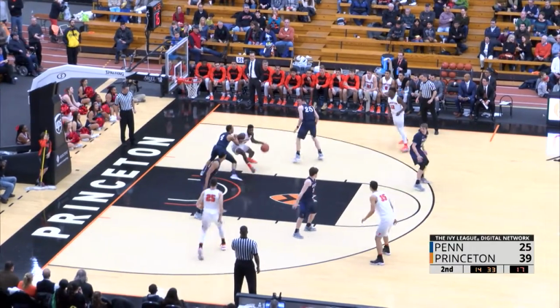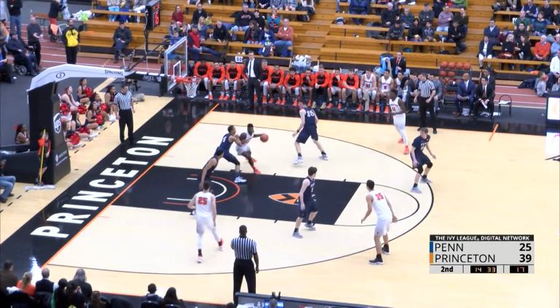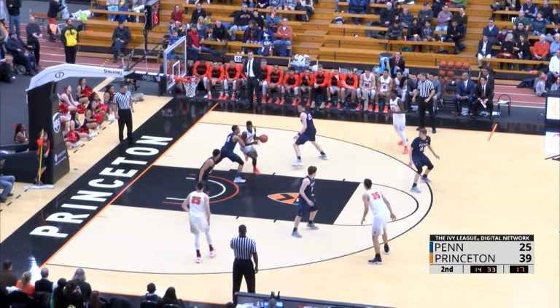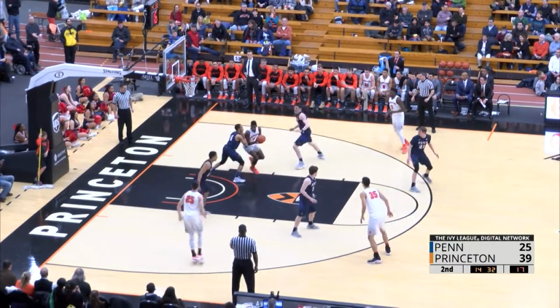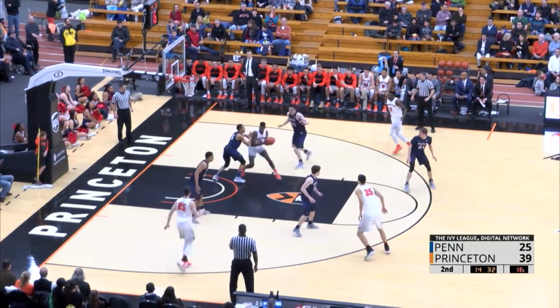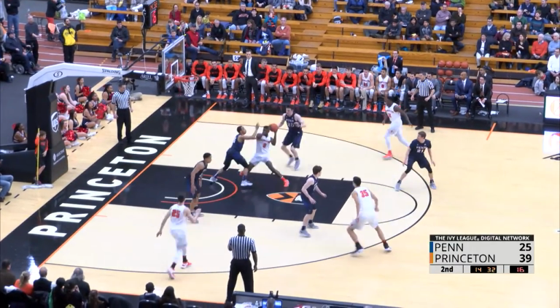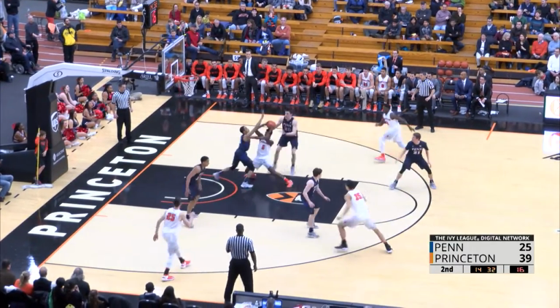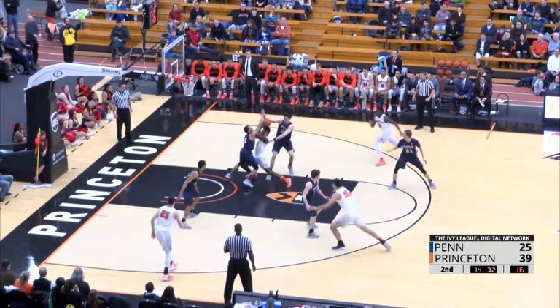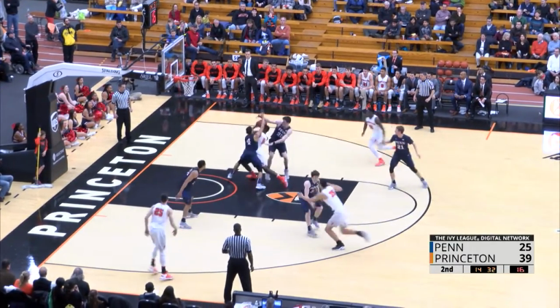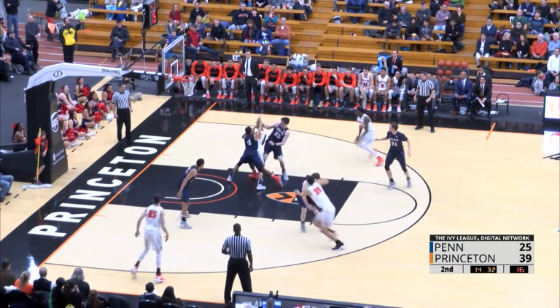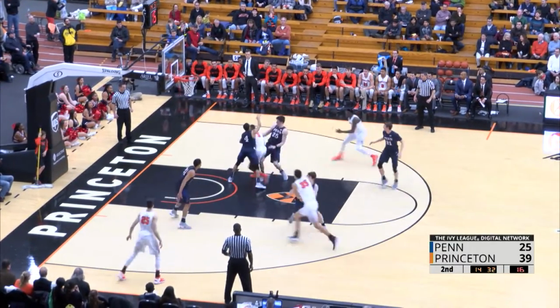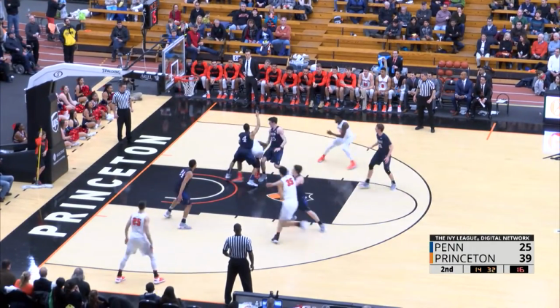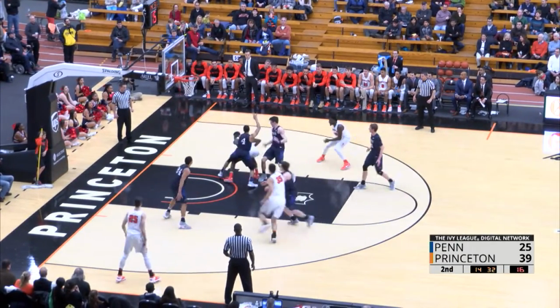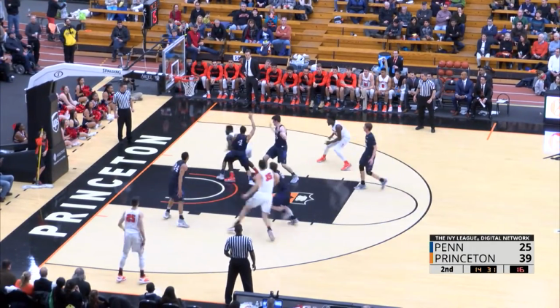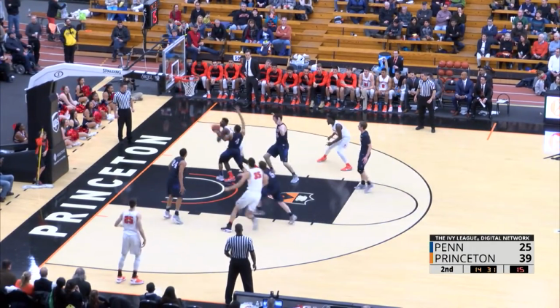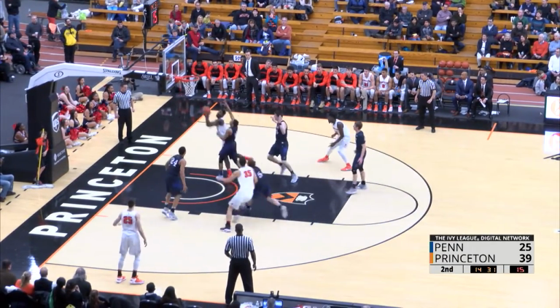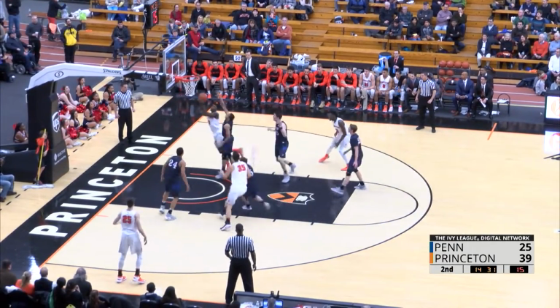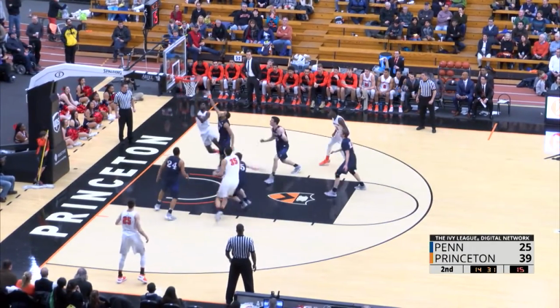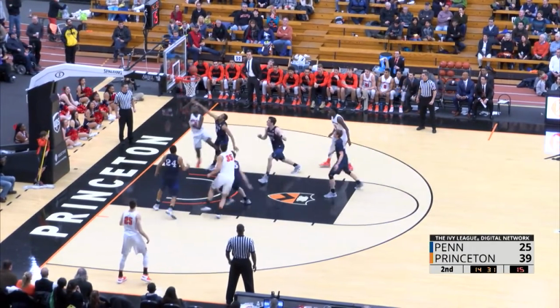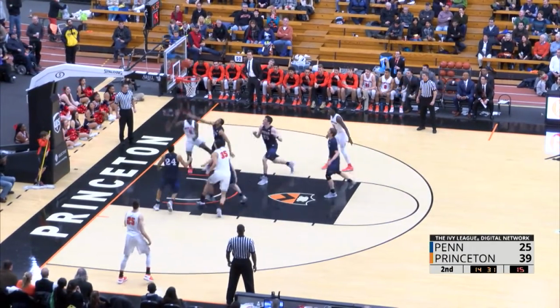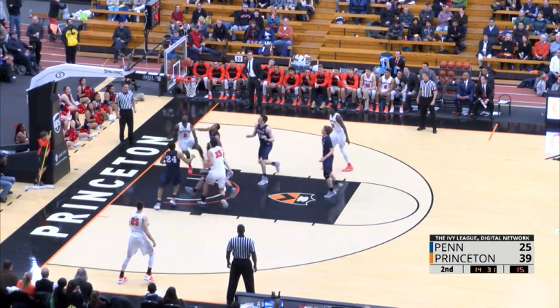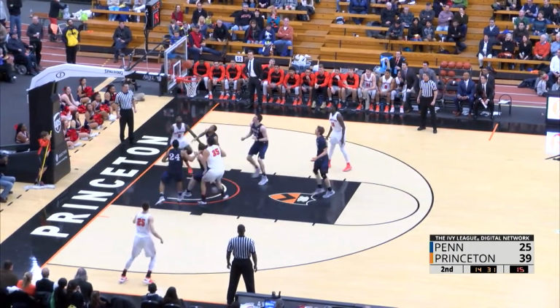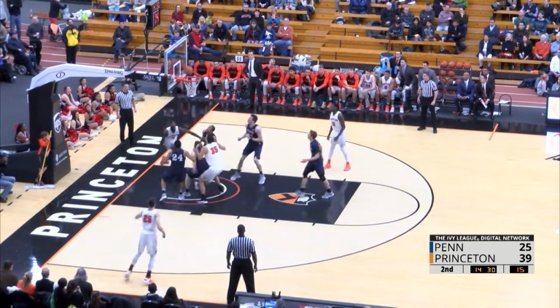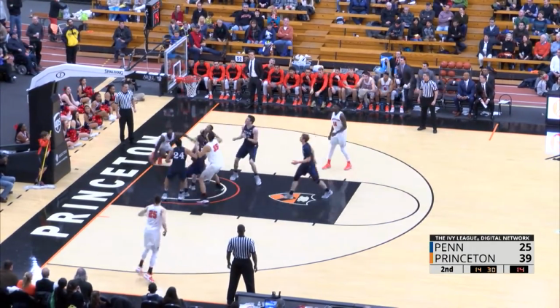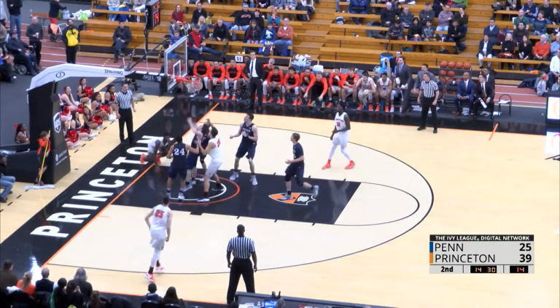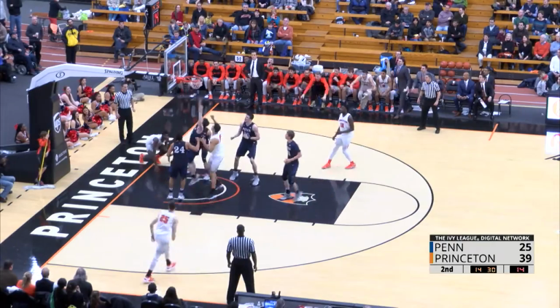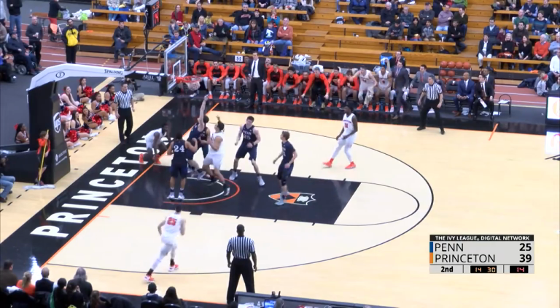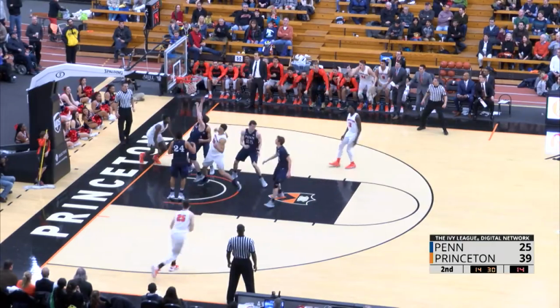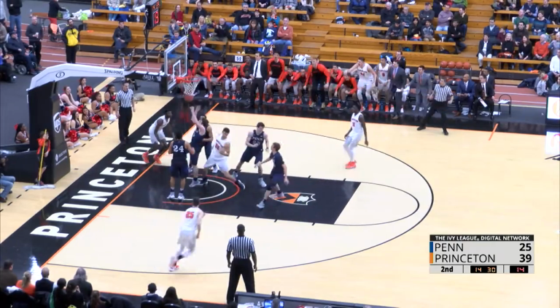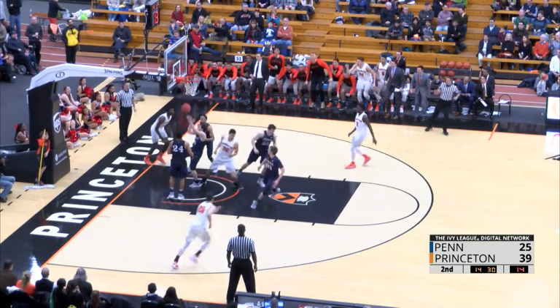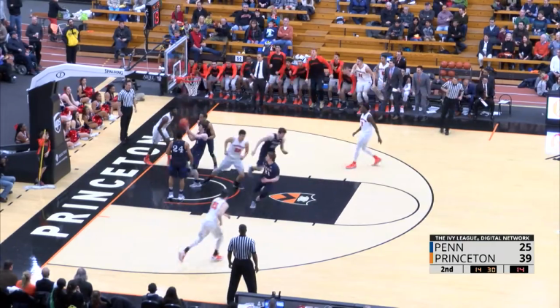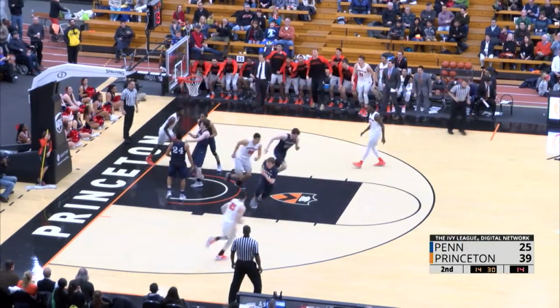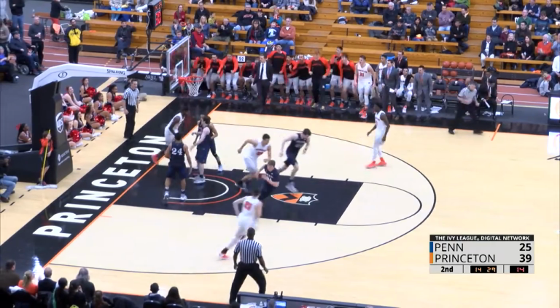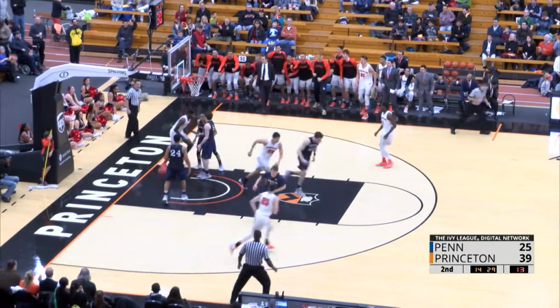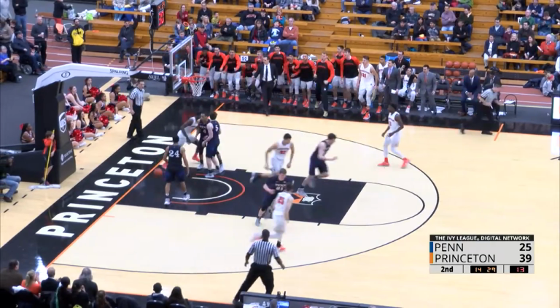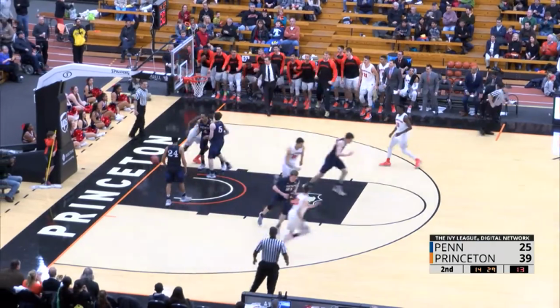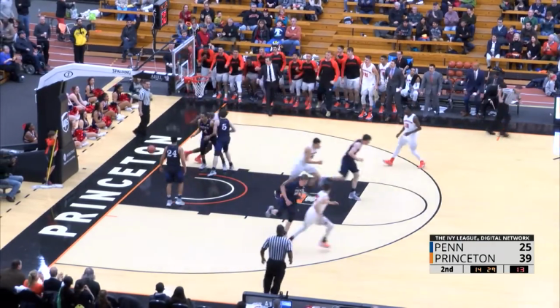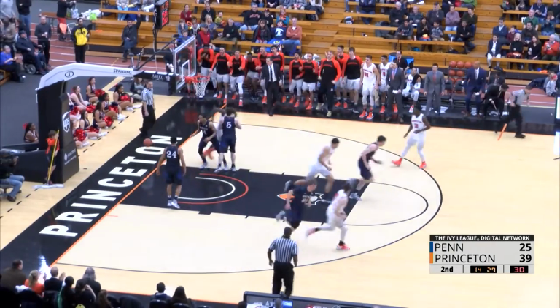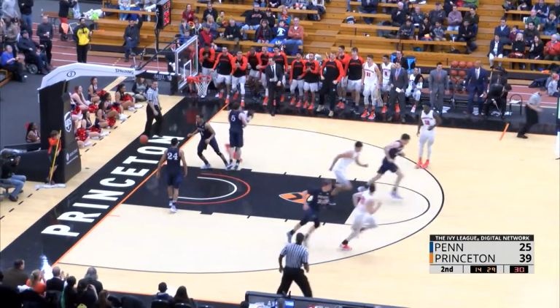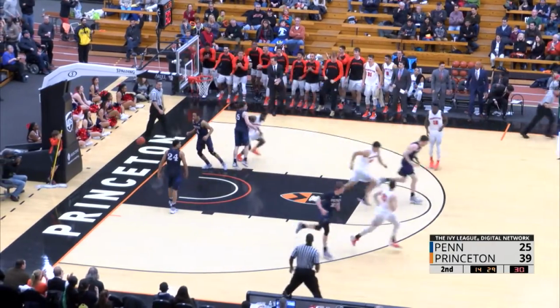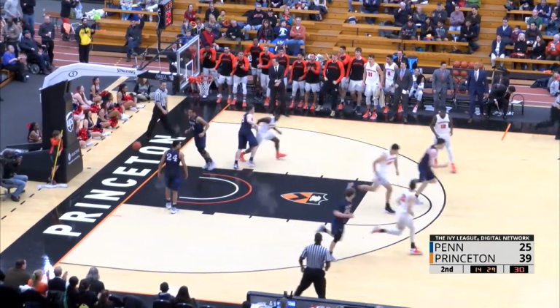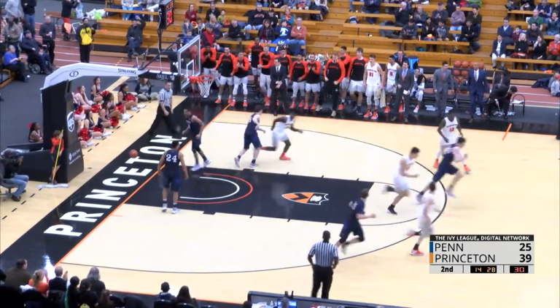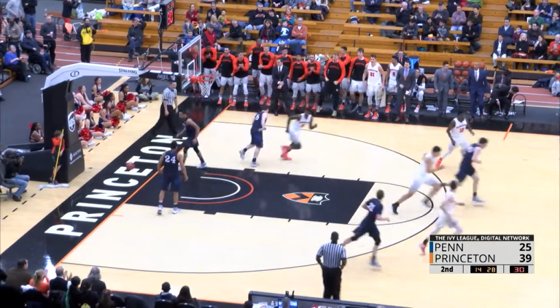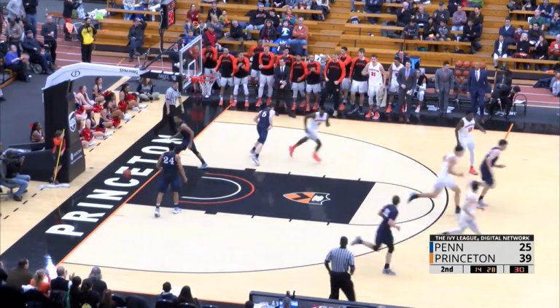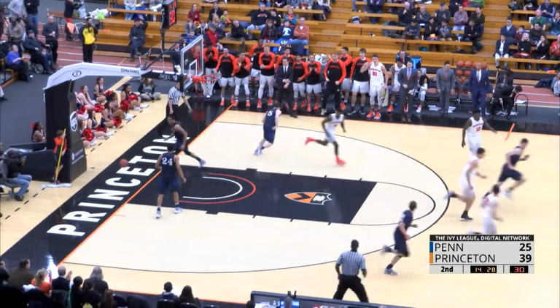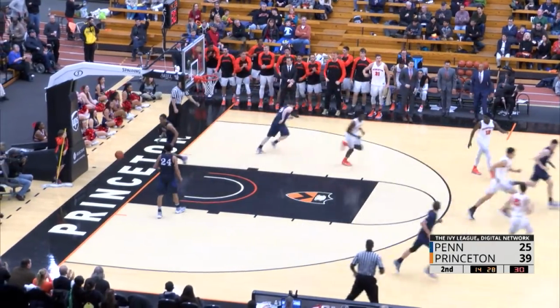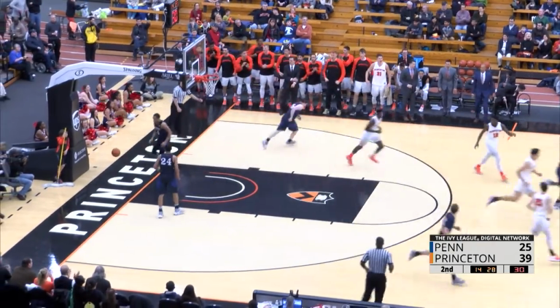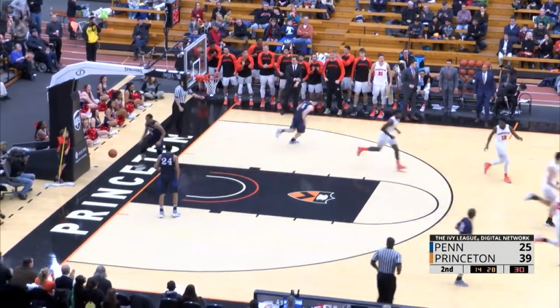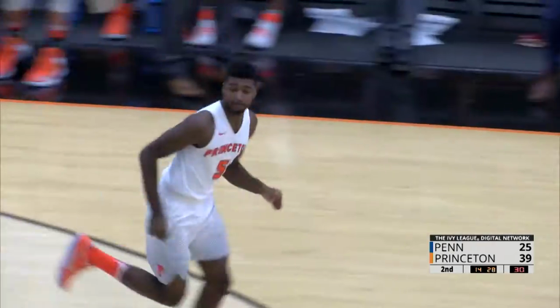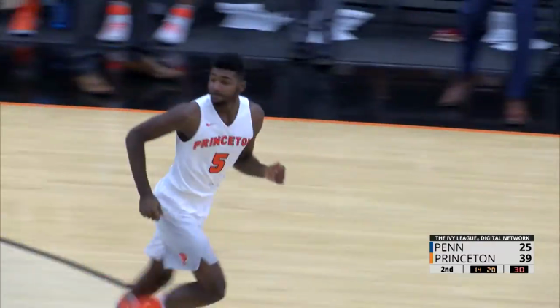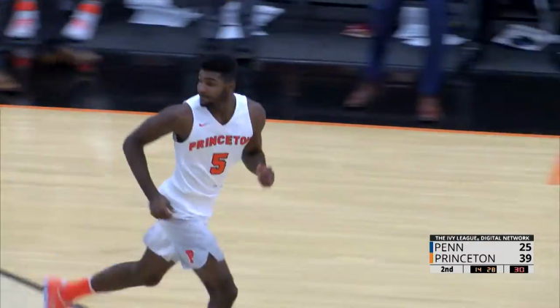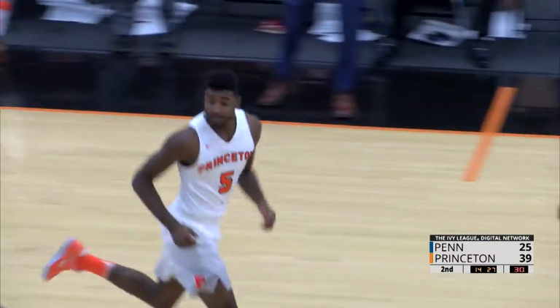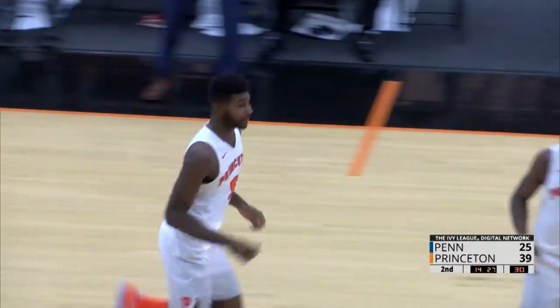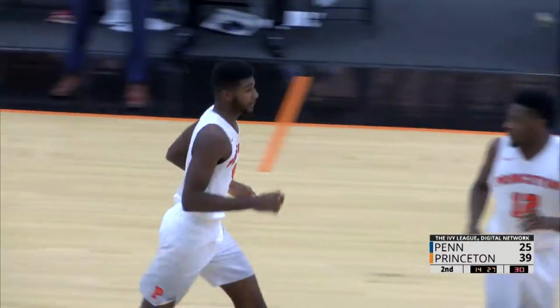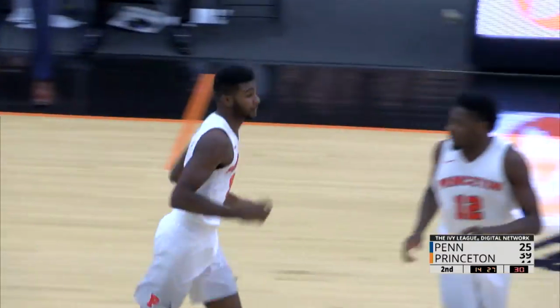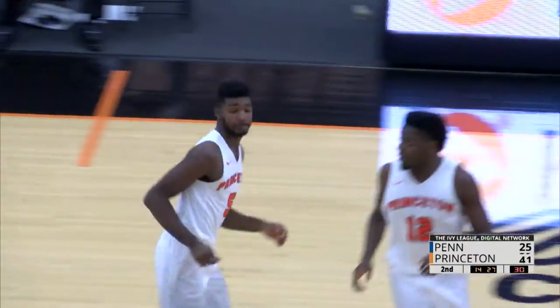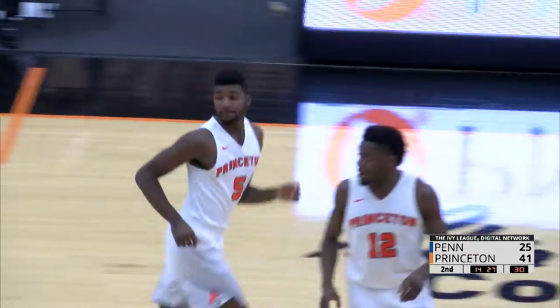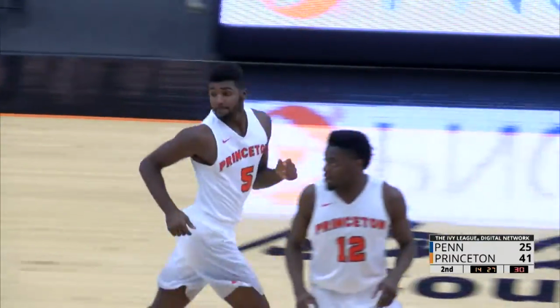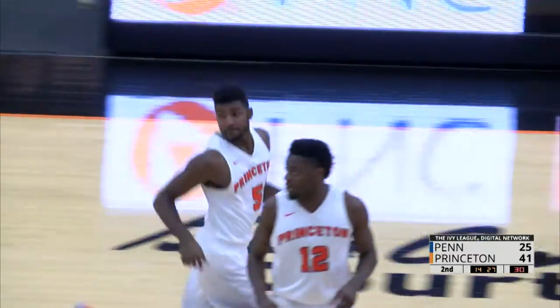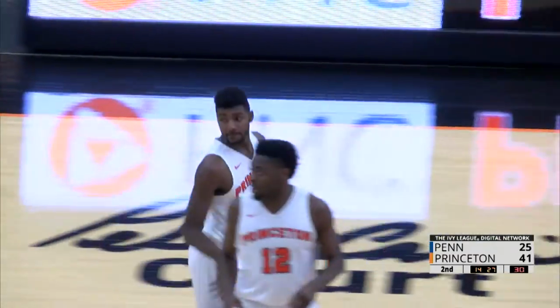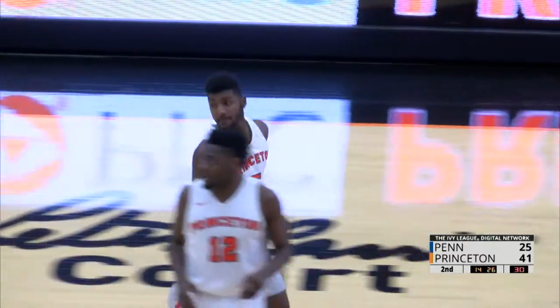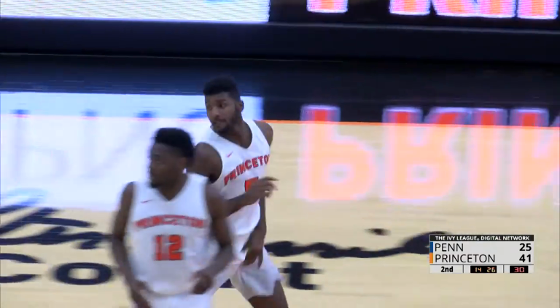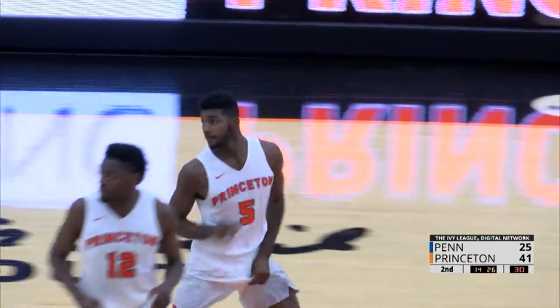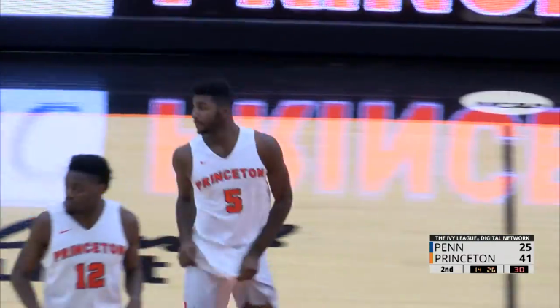Bell working against Foreman, double-team briefly and scores. Amir Bell, 12 points.